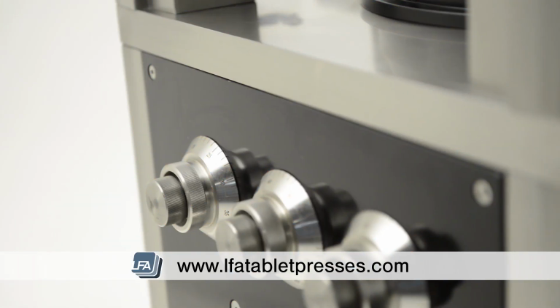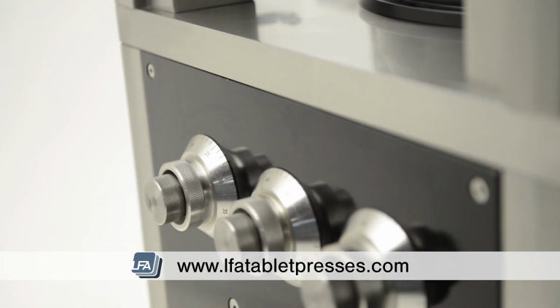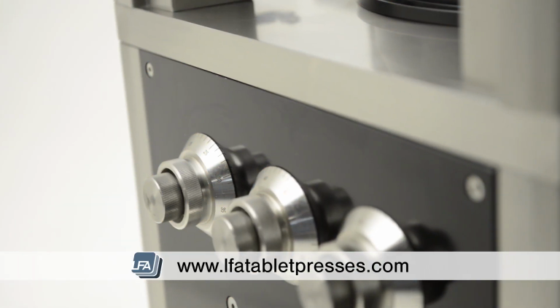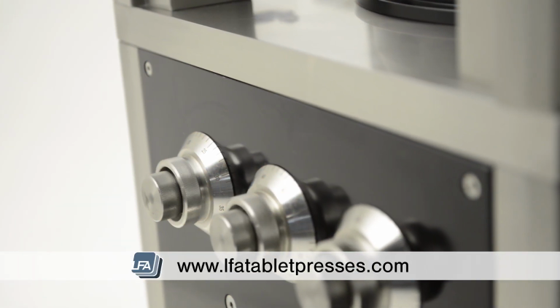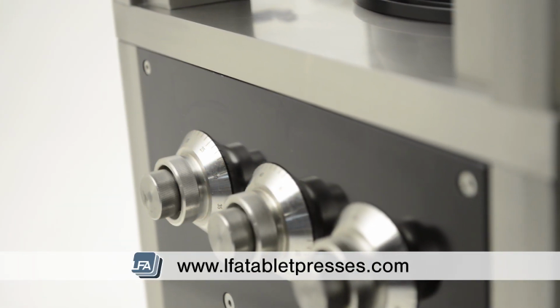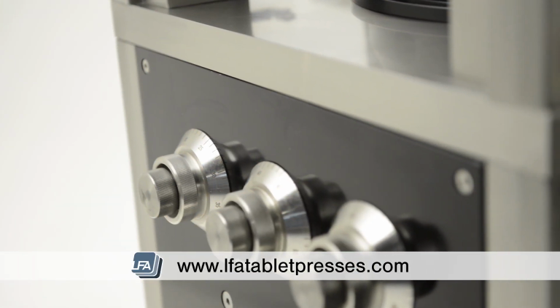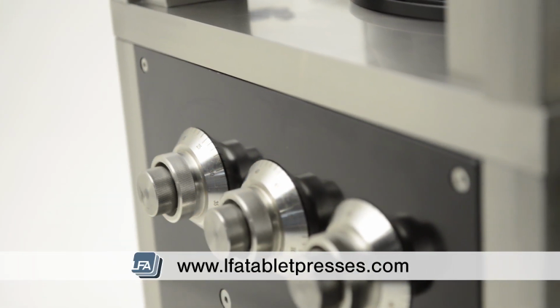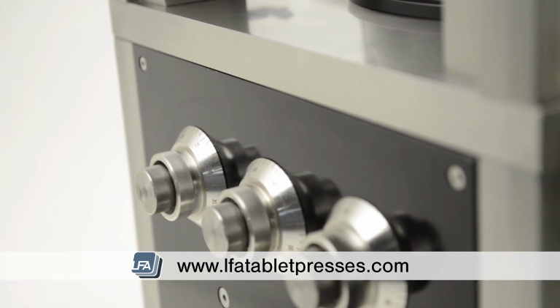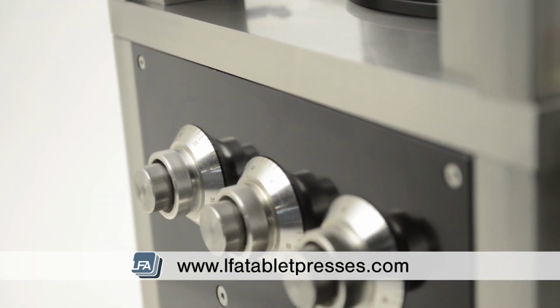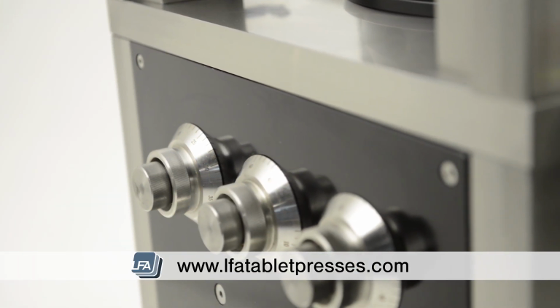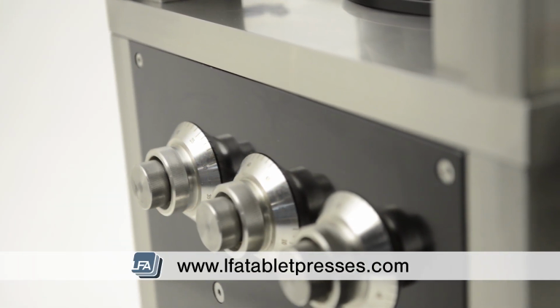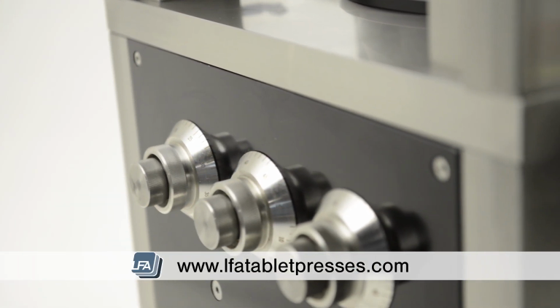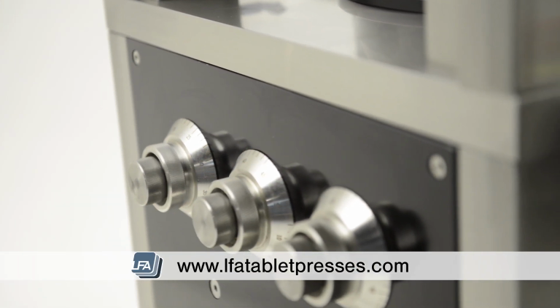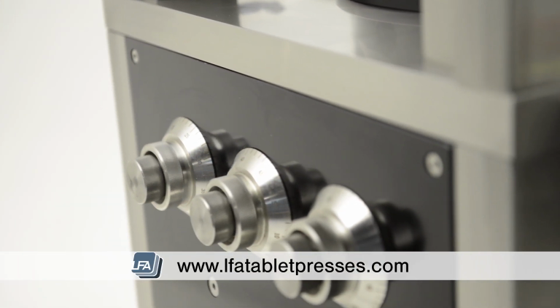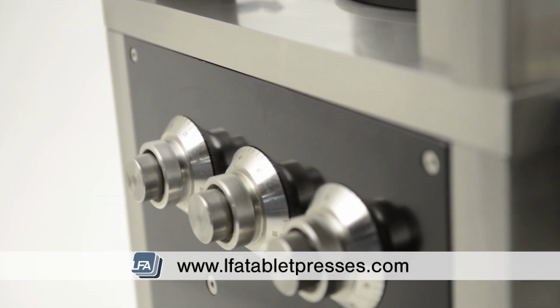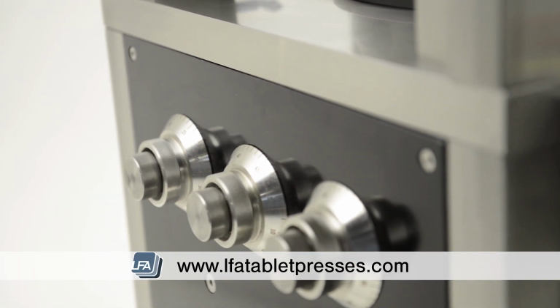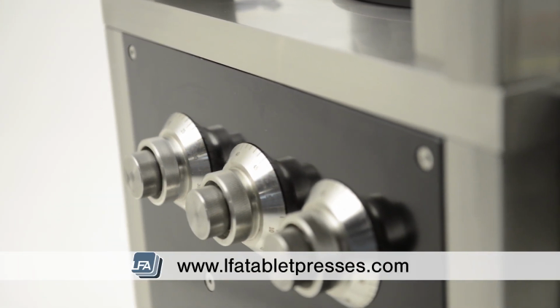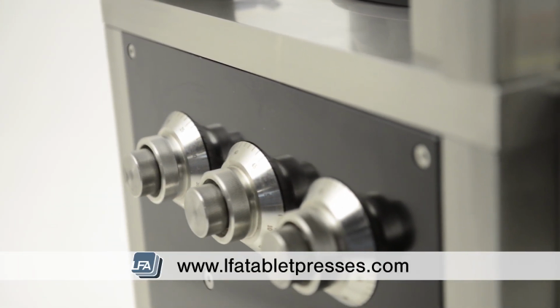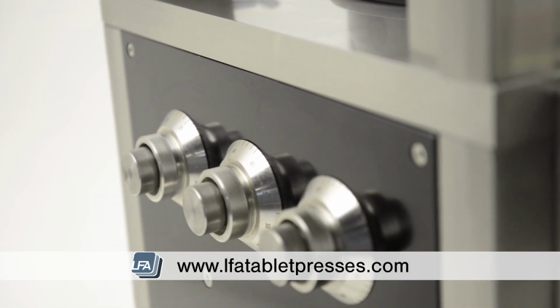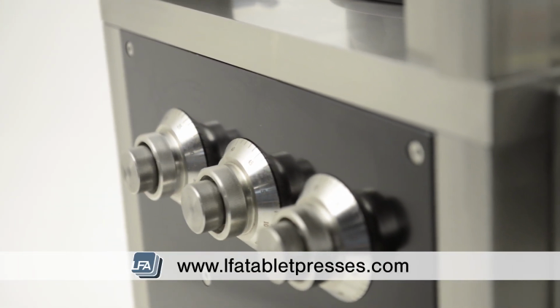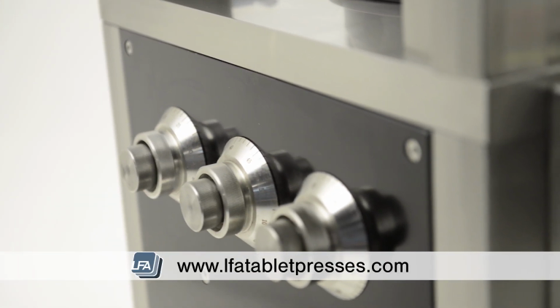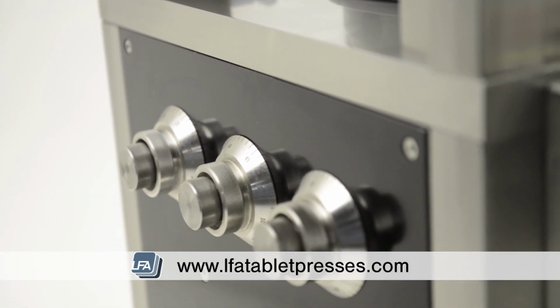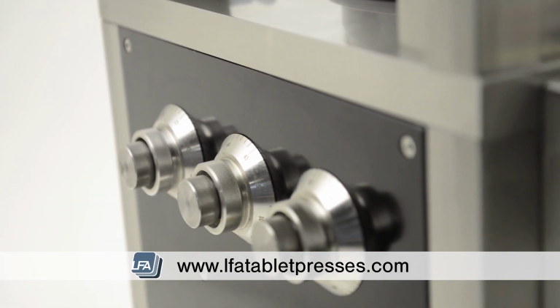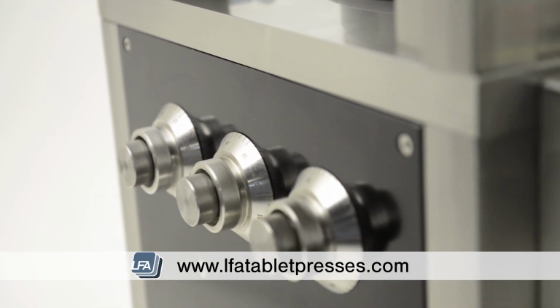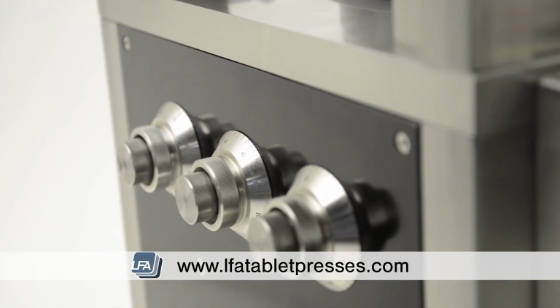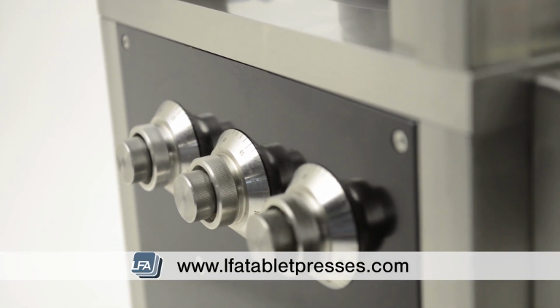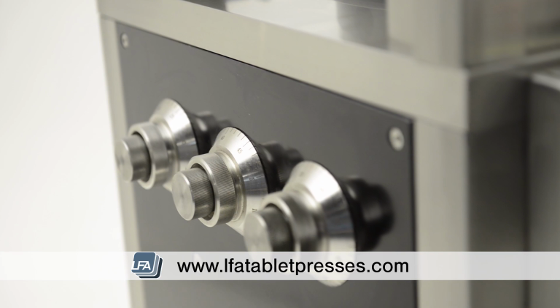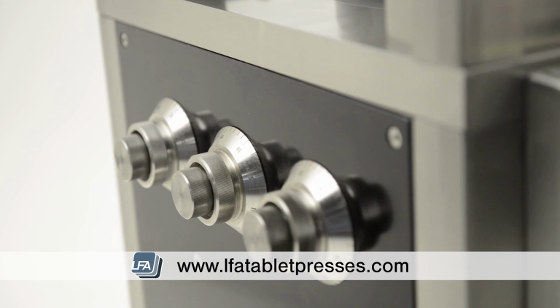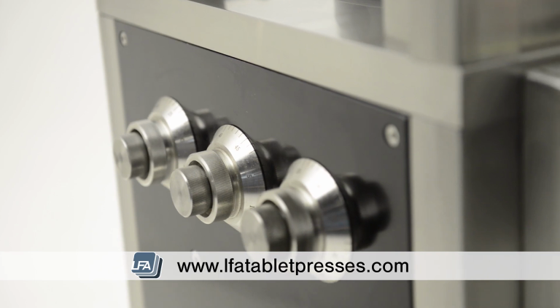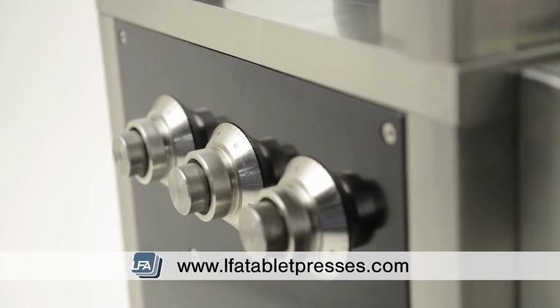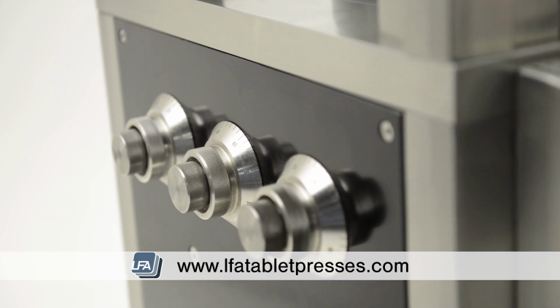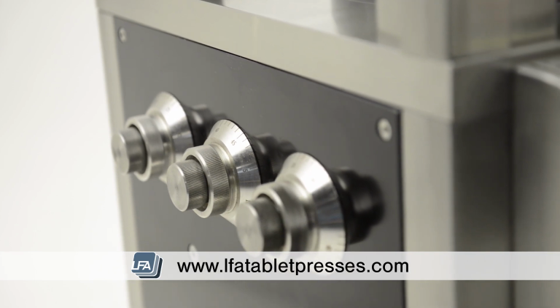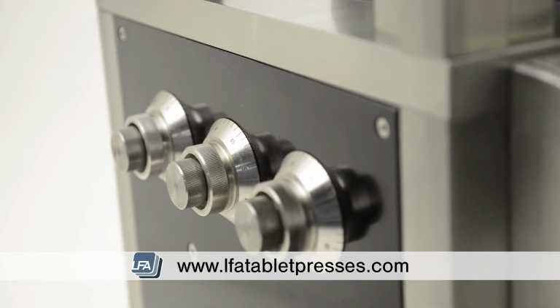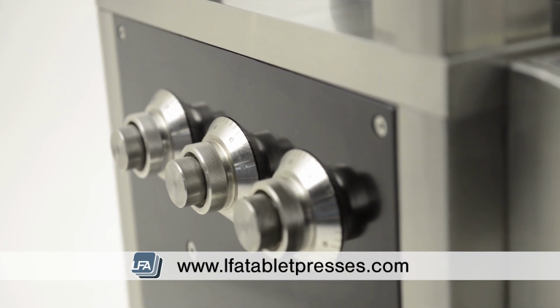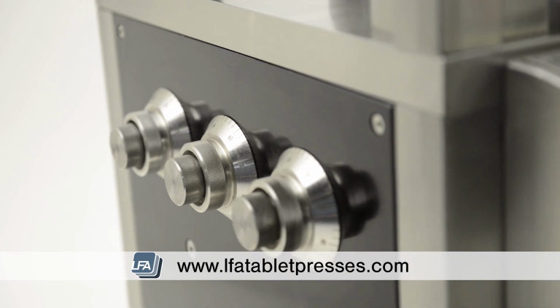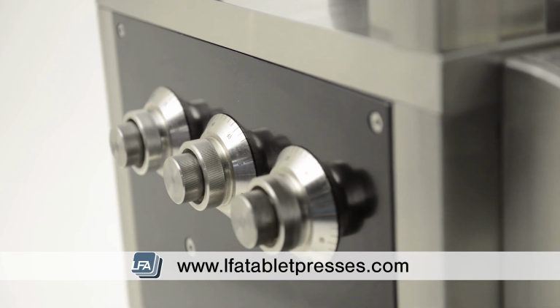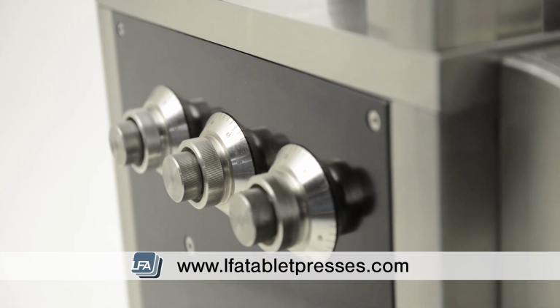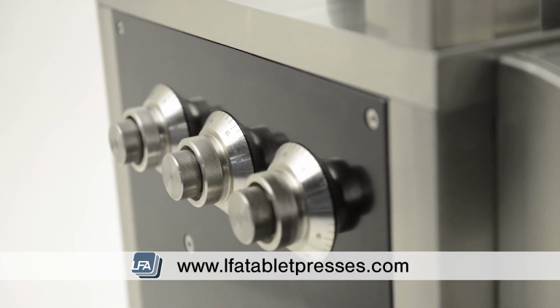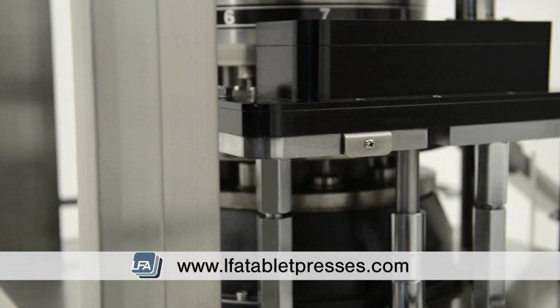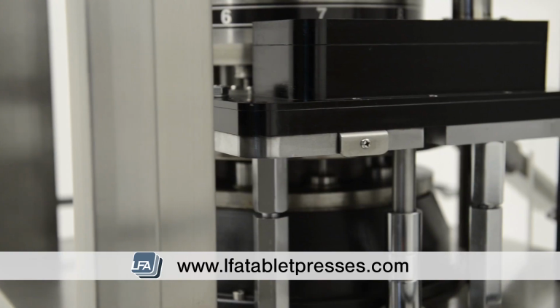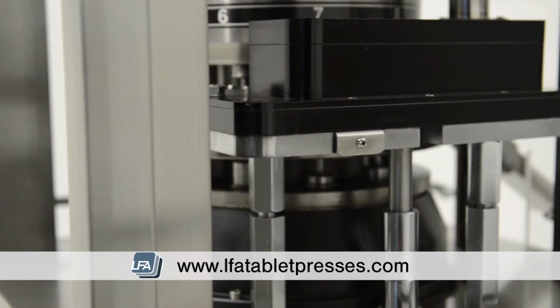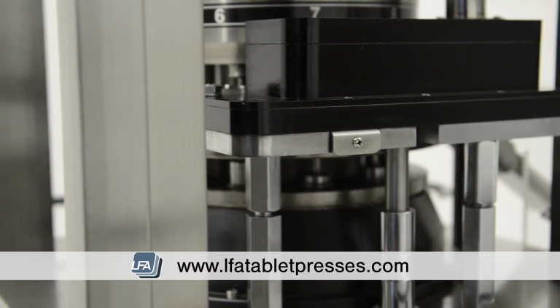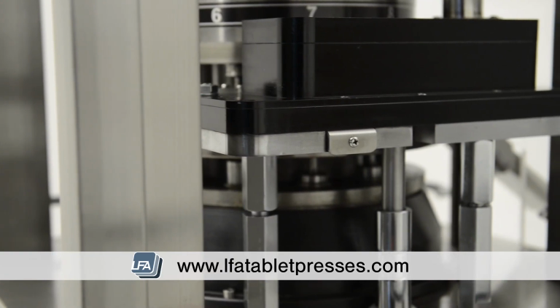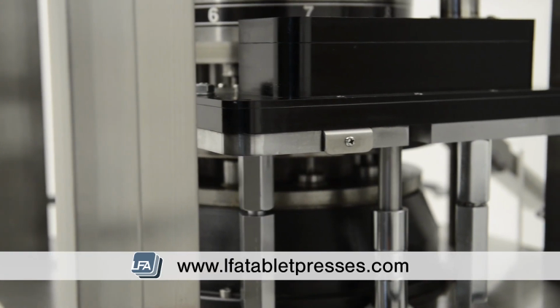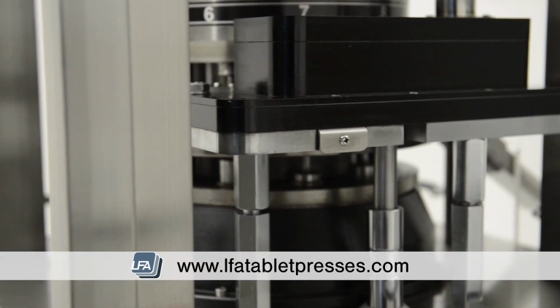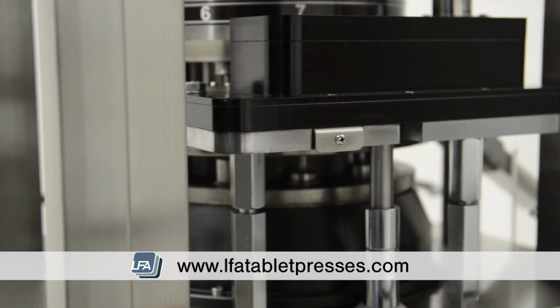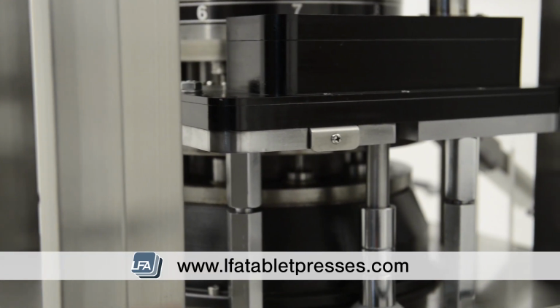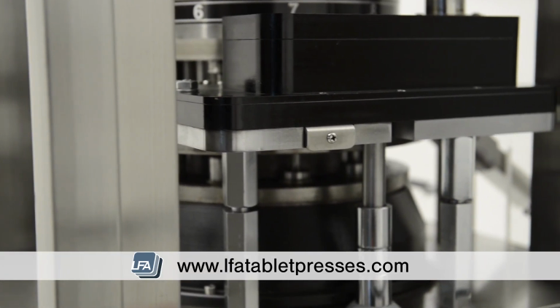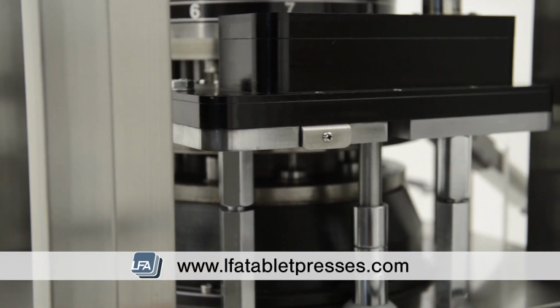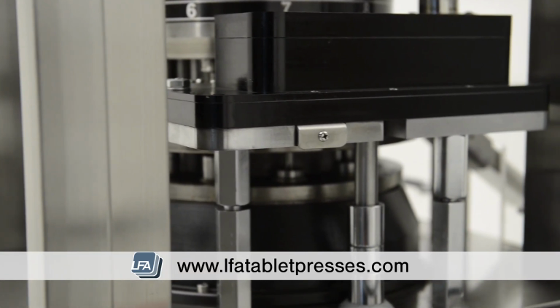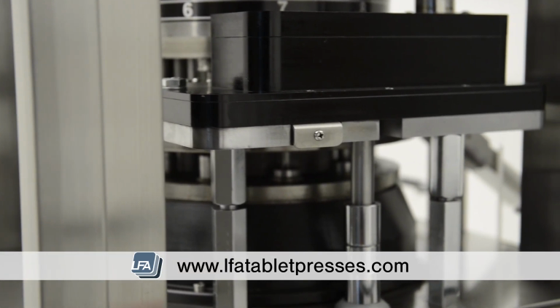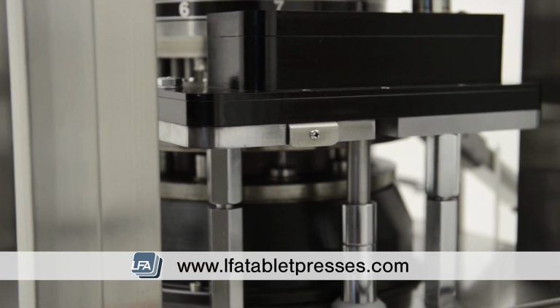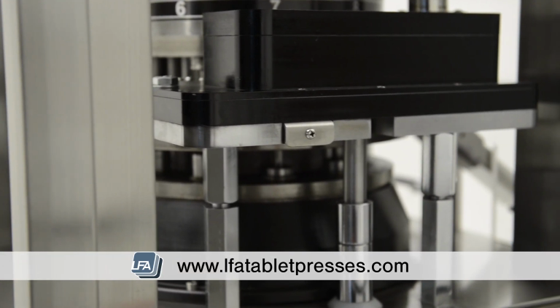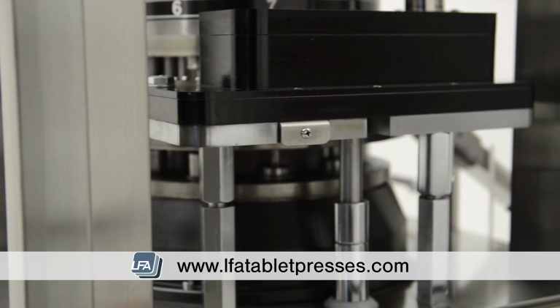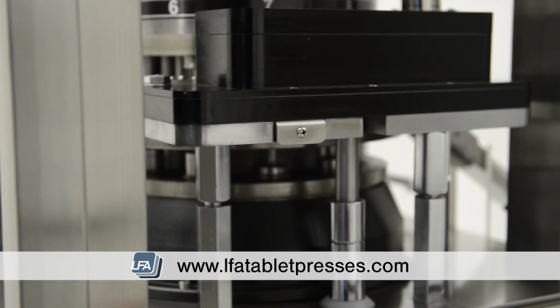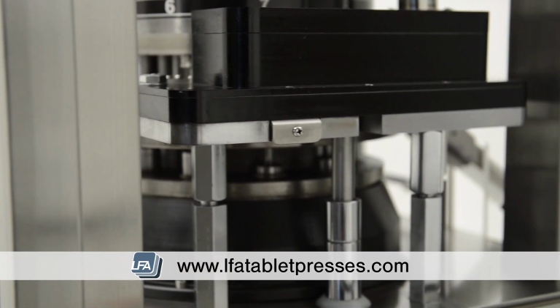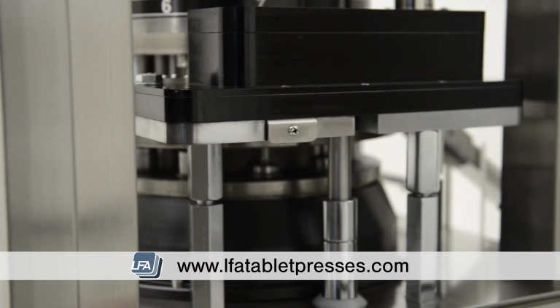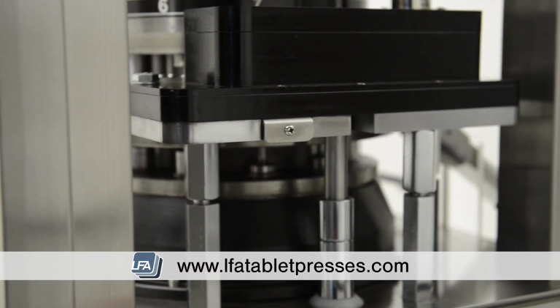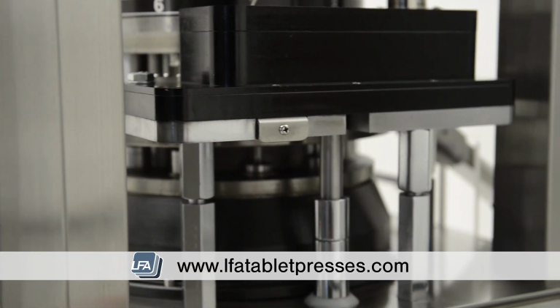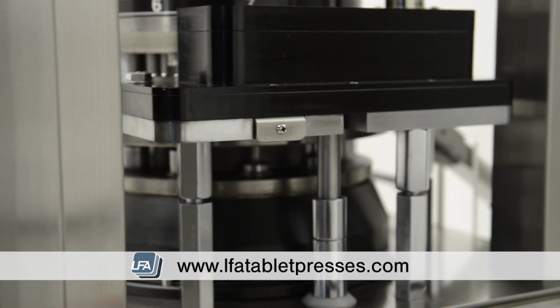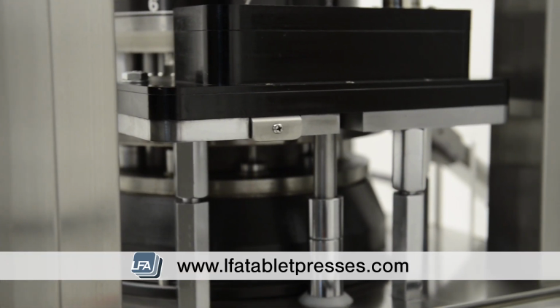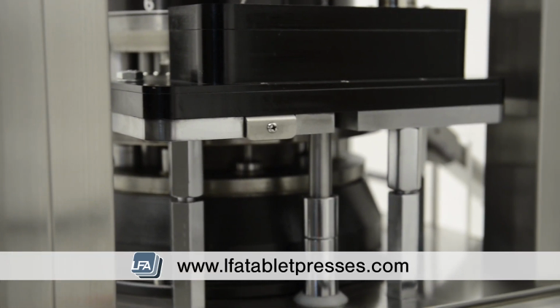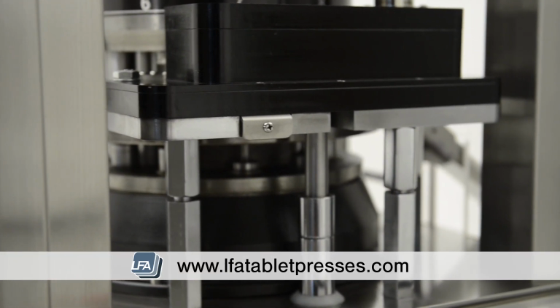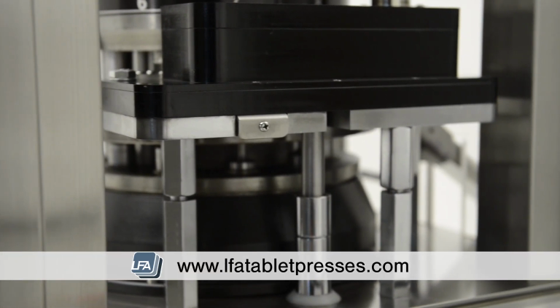A fully enclosed stainless steel body and a GMP compliant perspex shield that will keep the operator safe and your products free from cross-contamination.